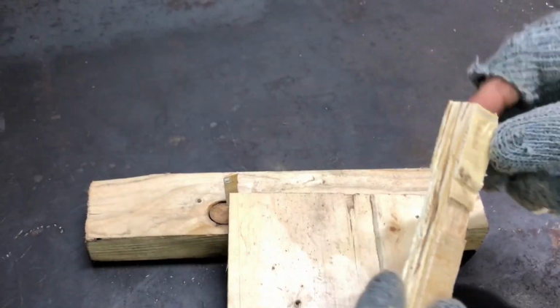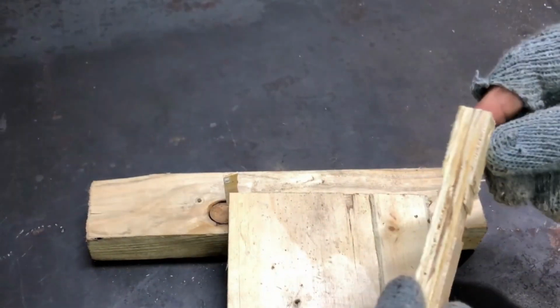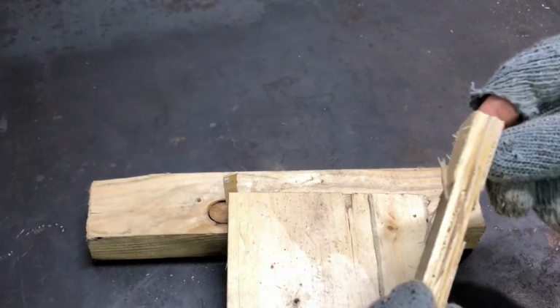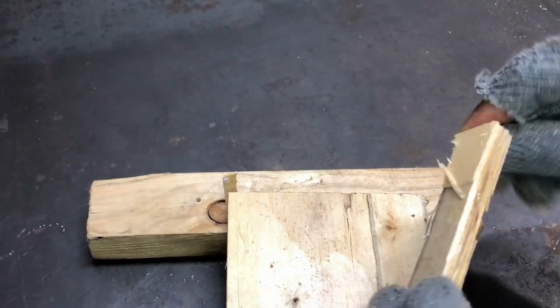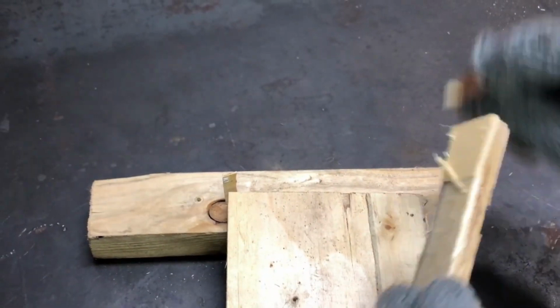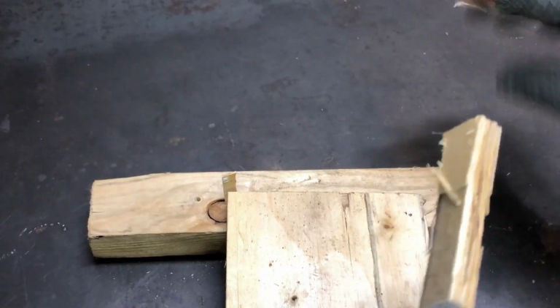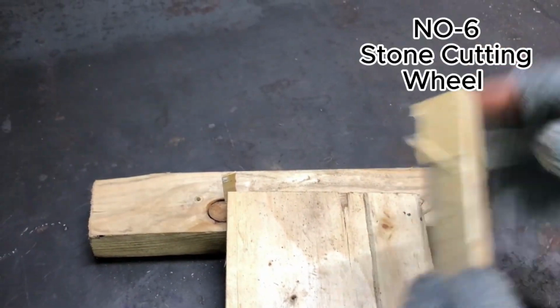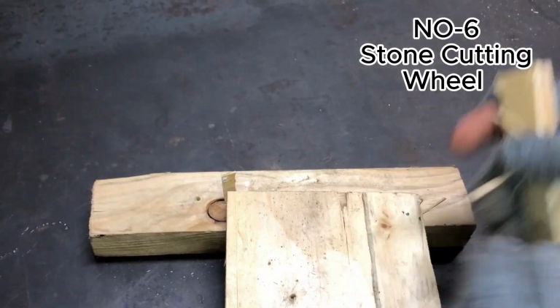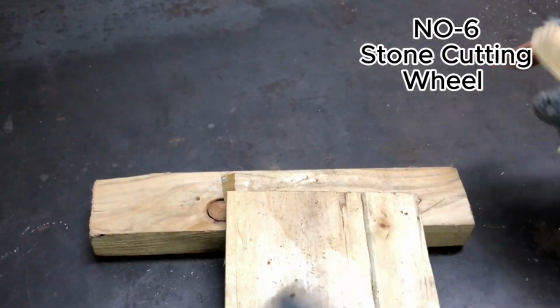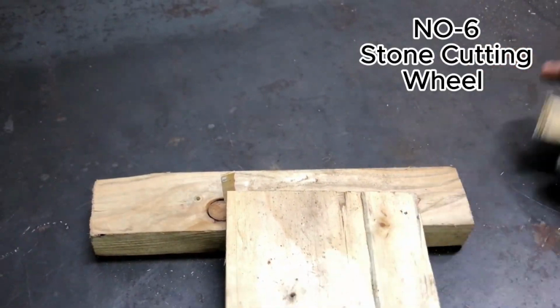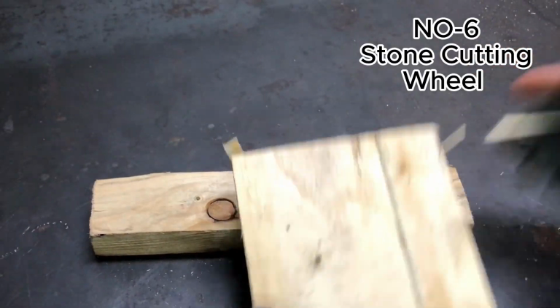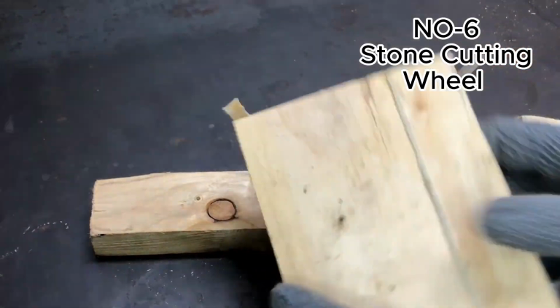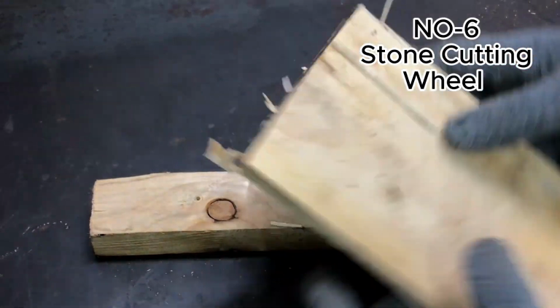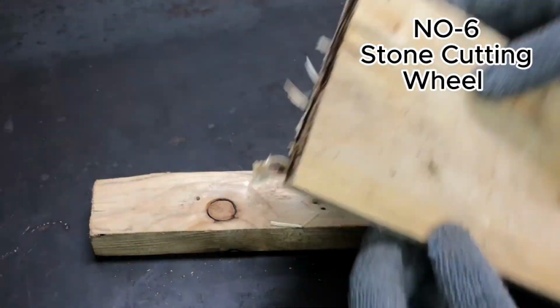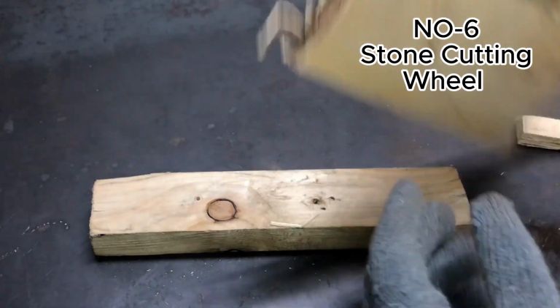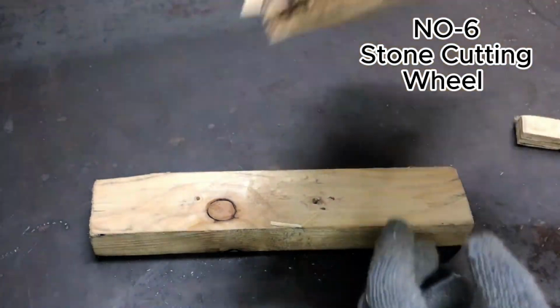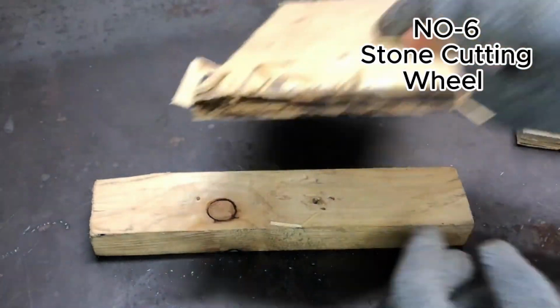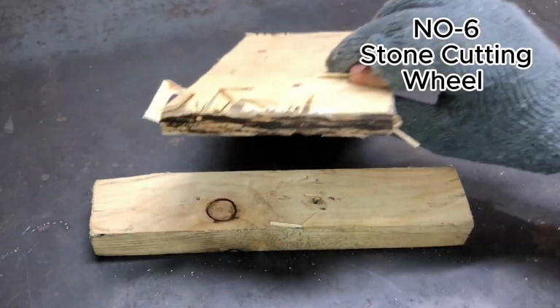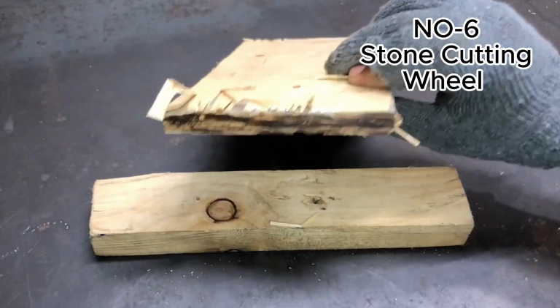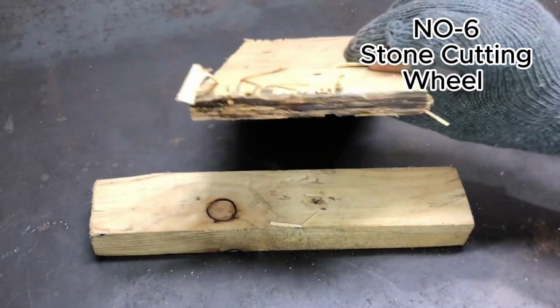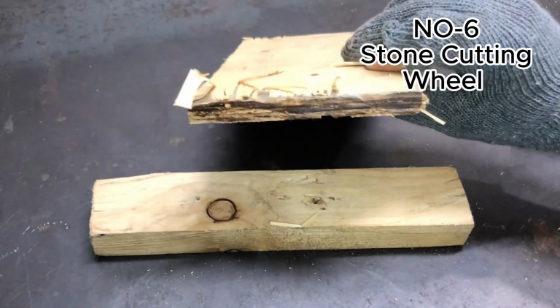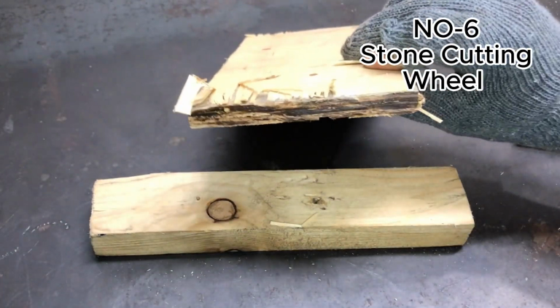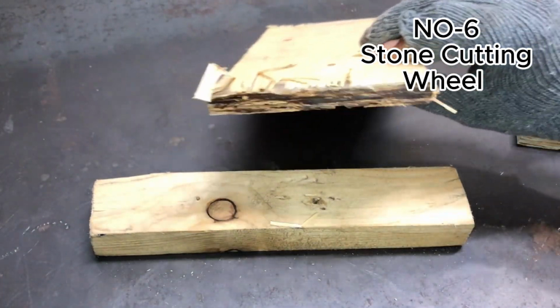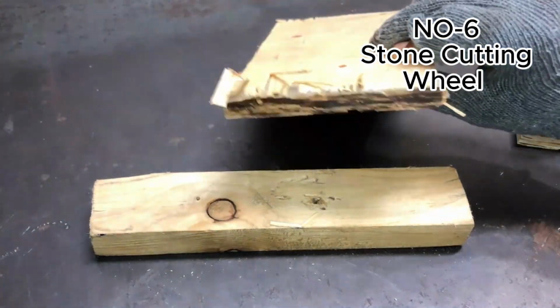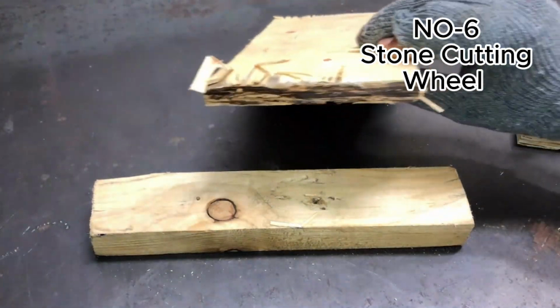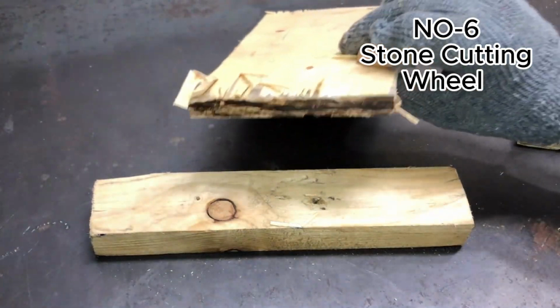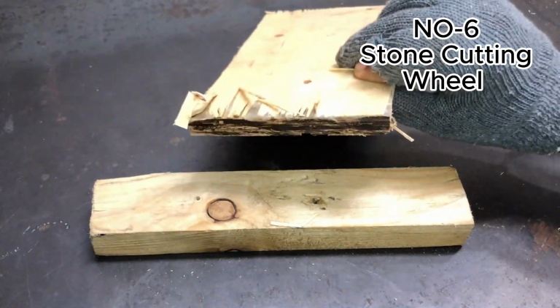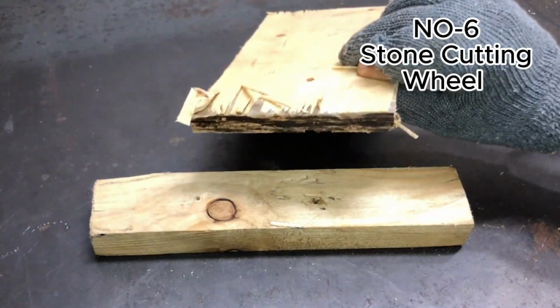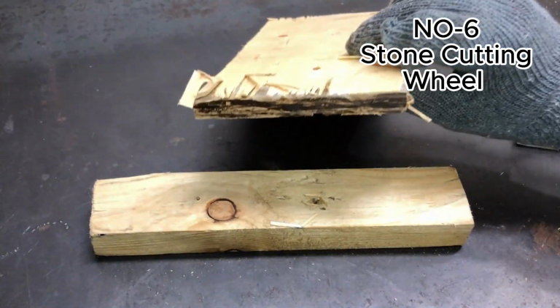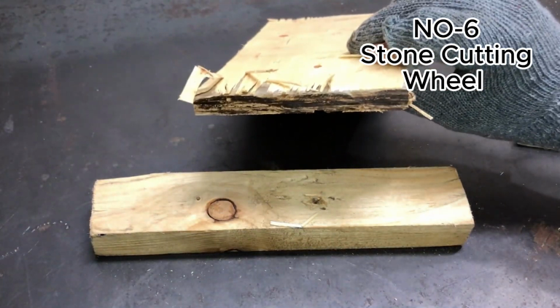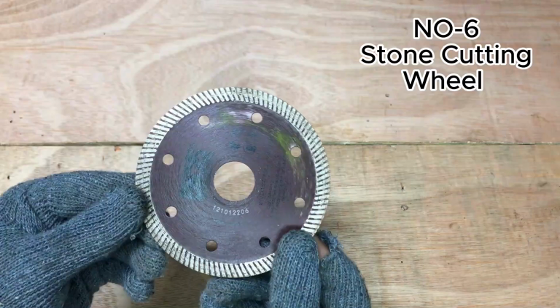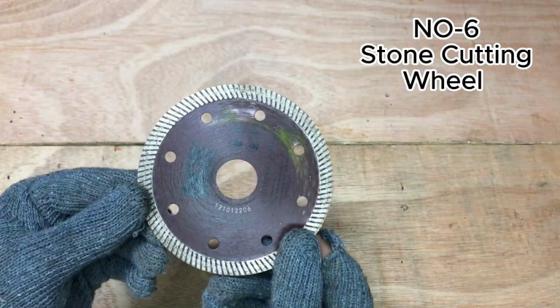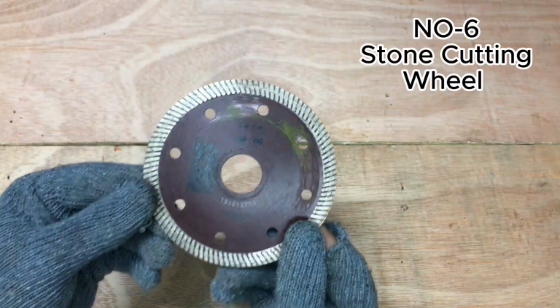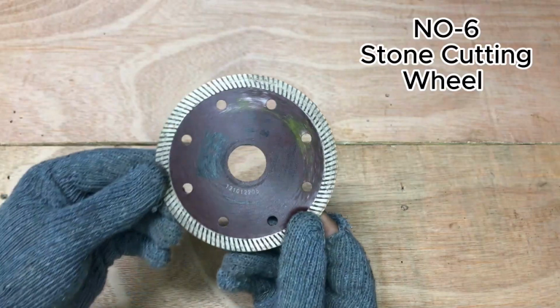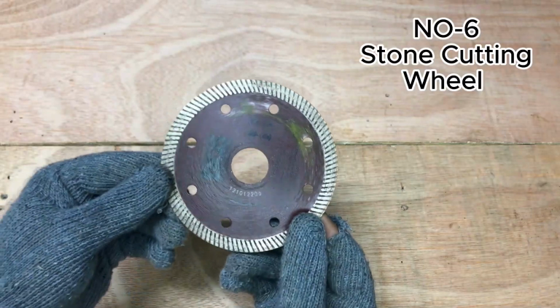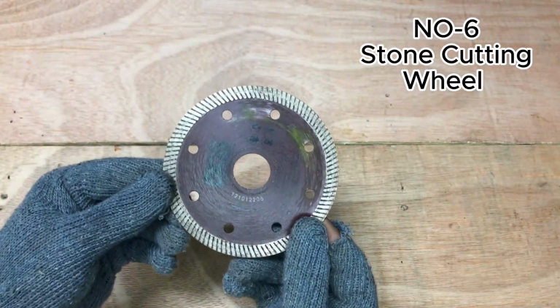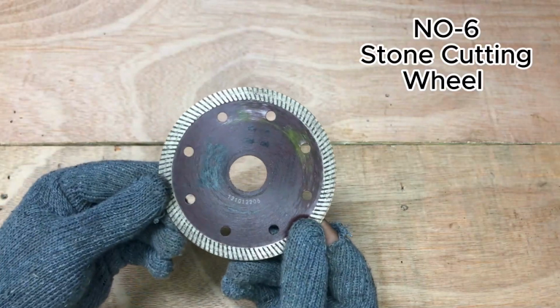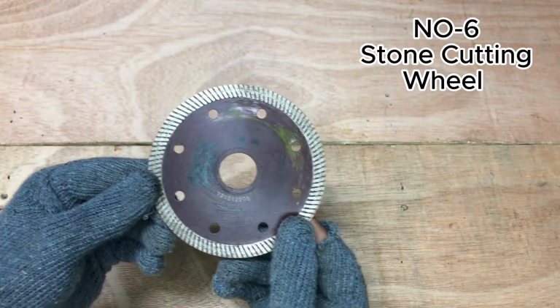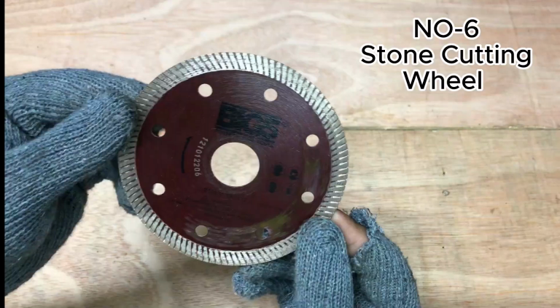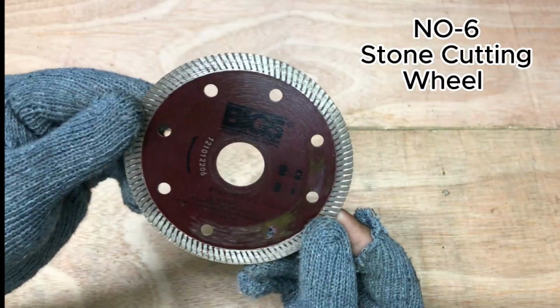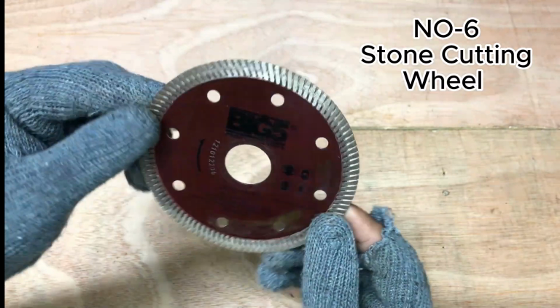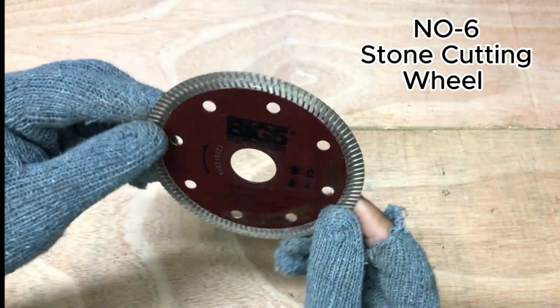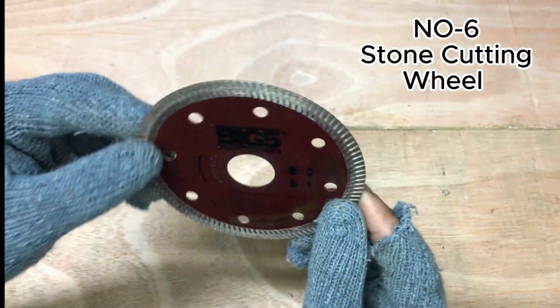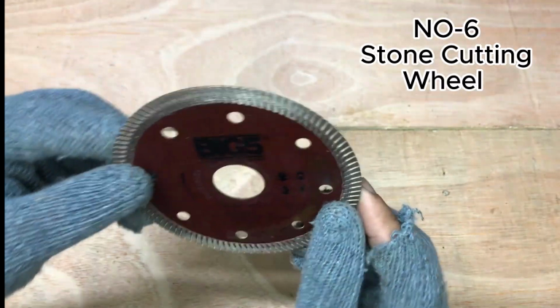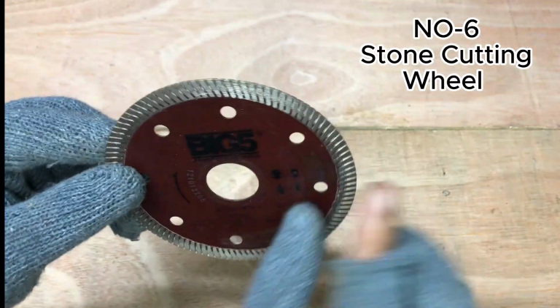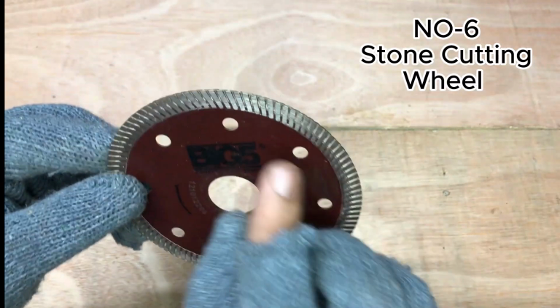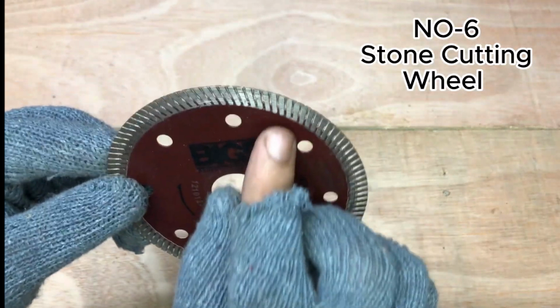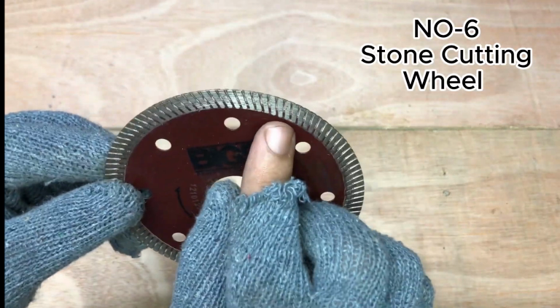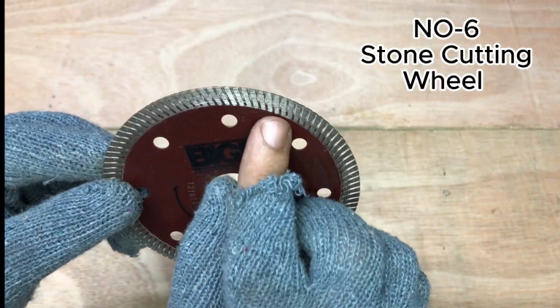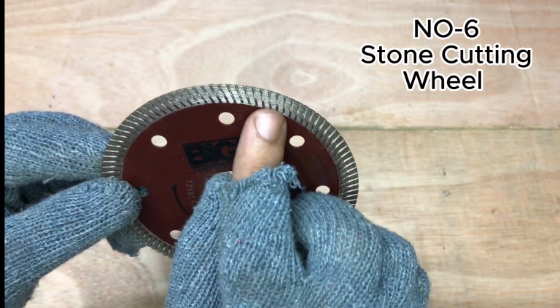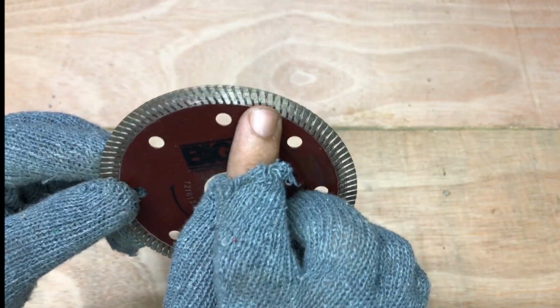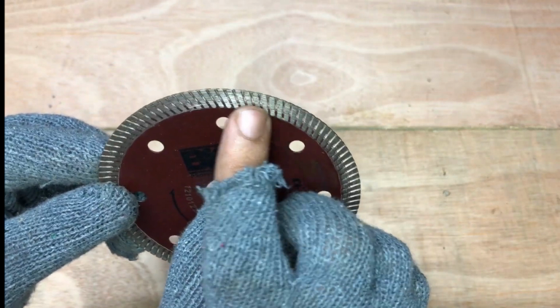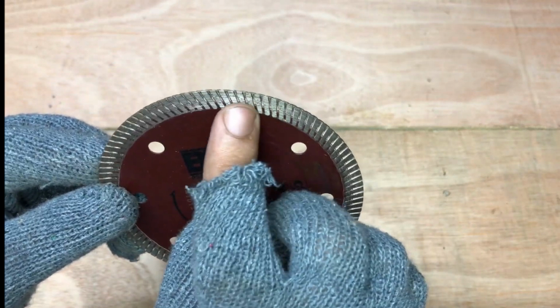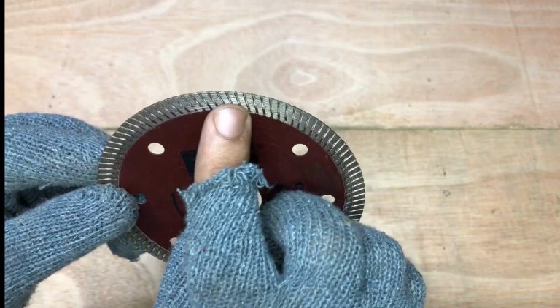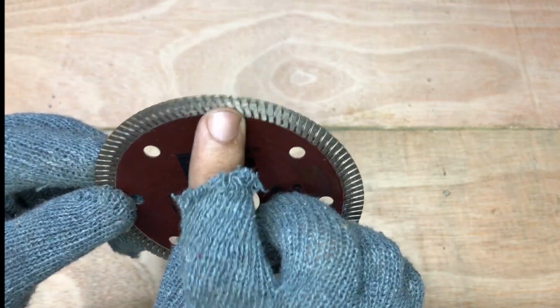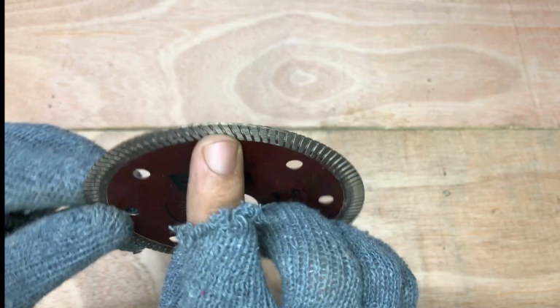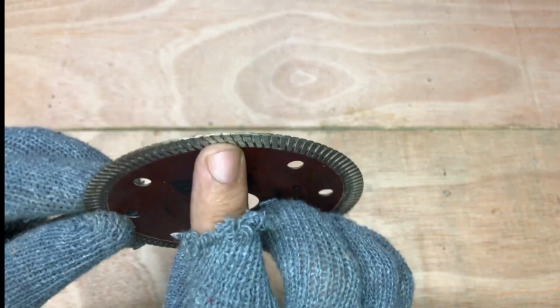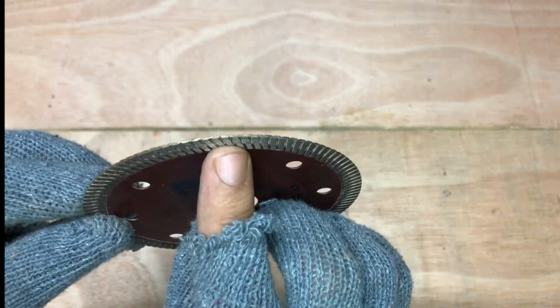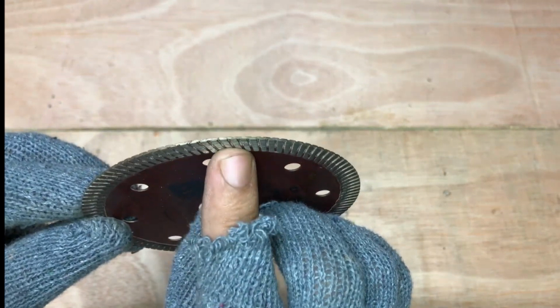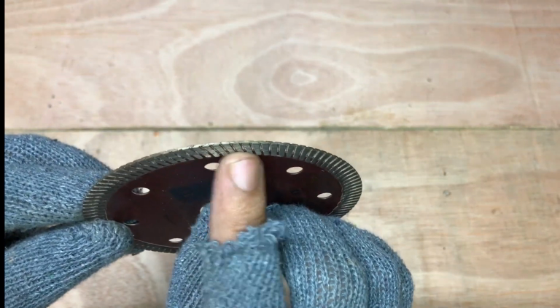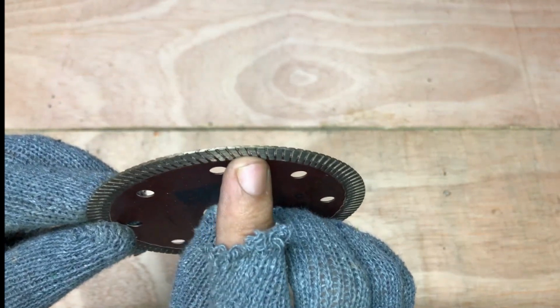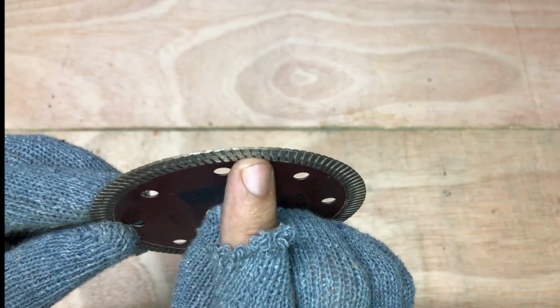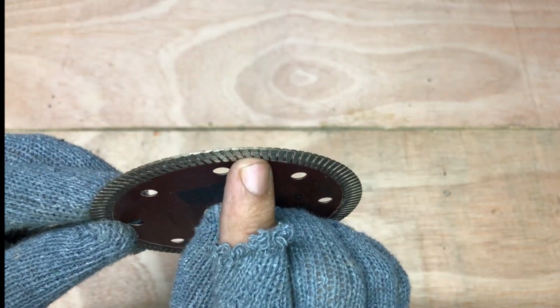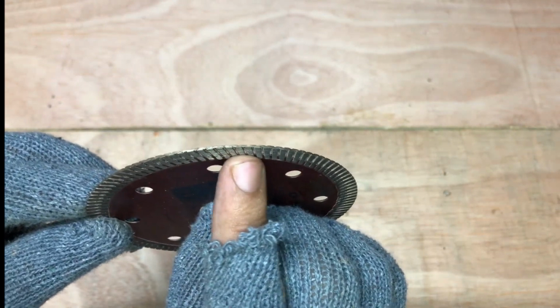At number six we are going to check results of this stone or marble cutting wheel. Let's check how it works.